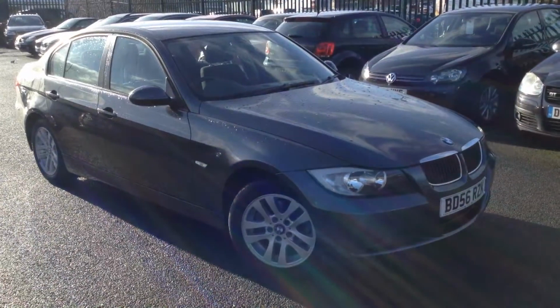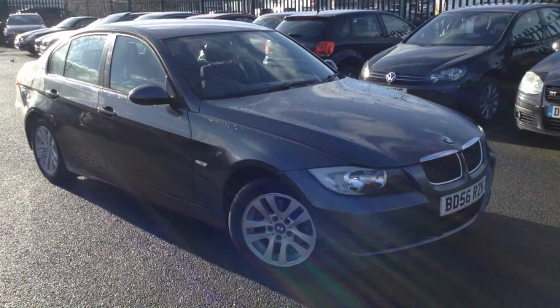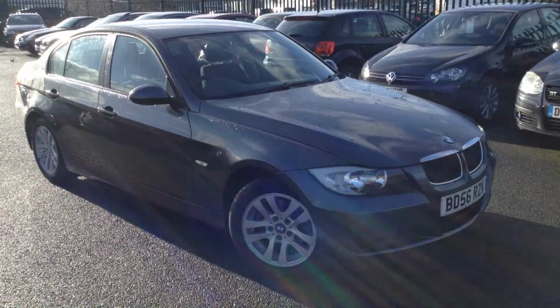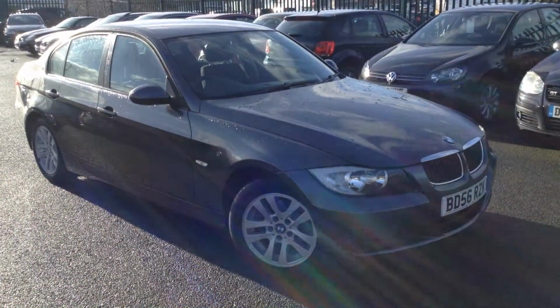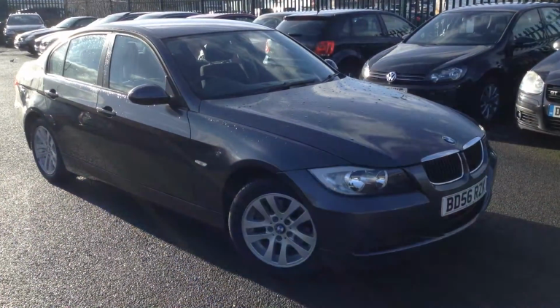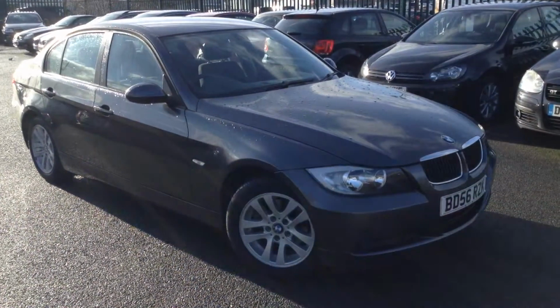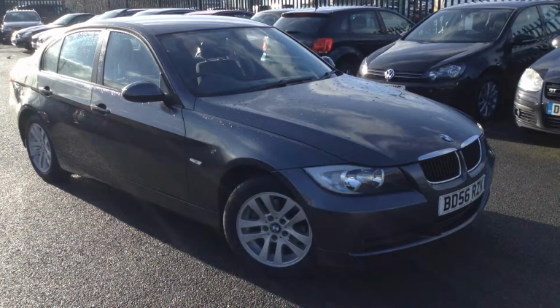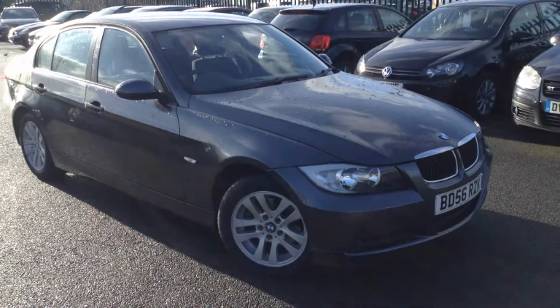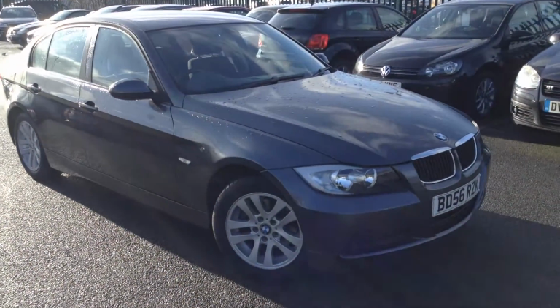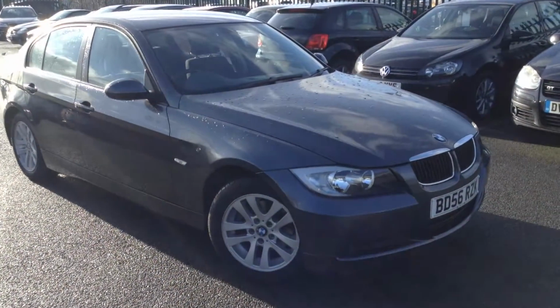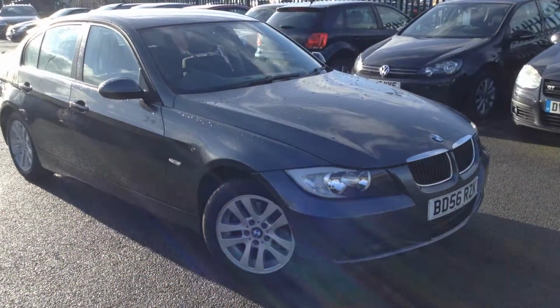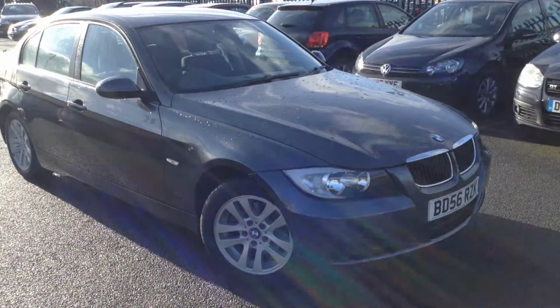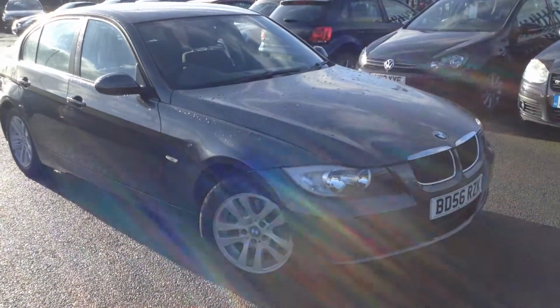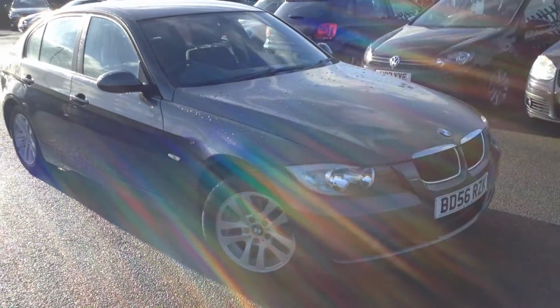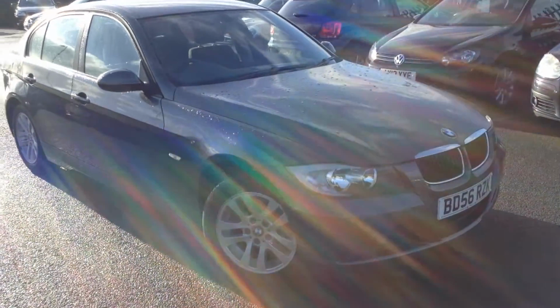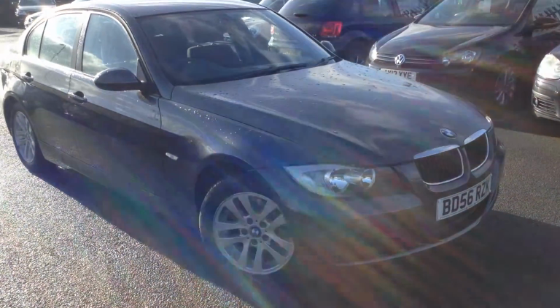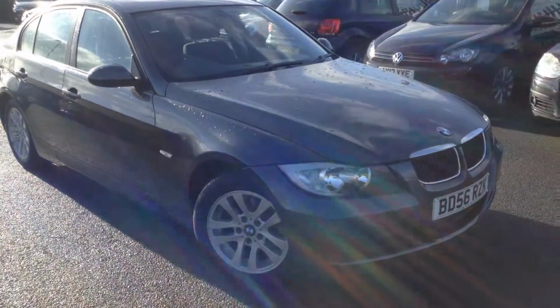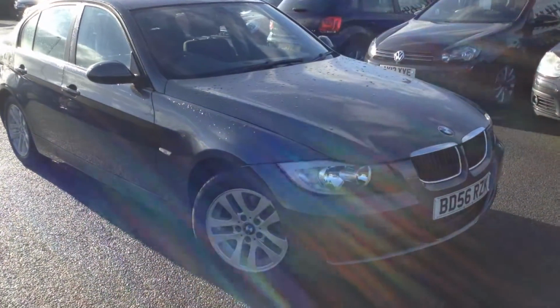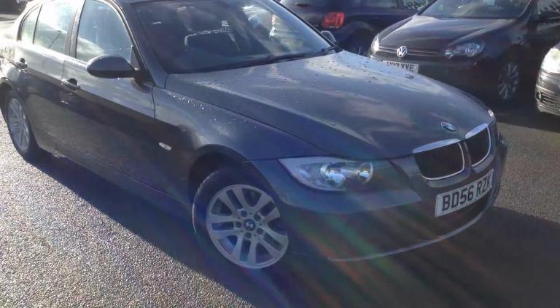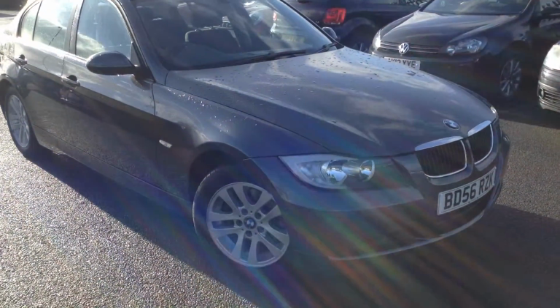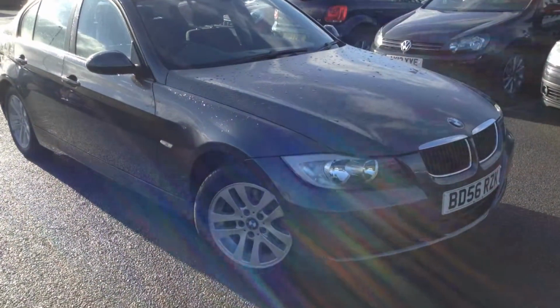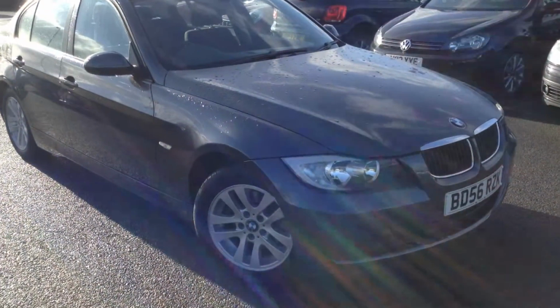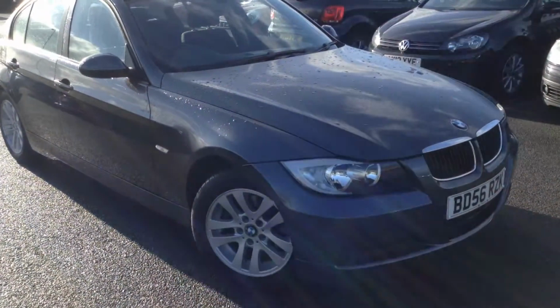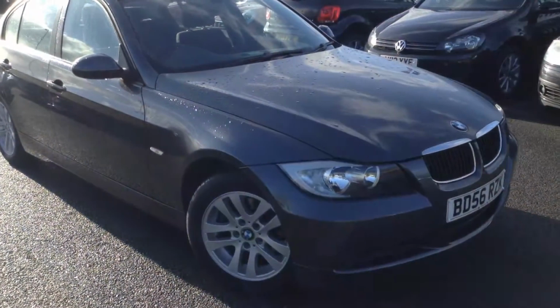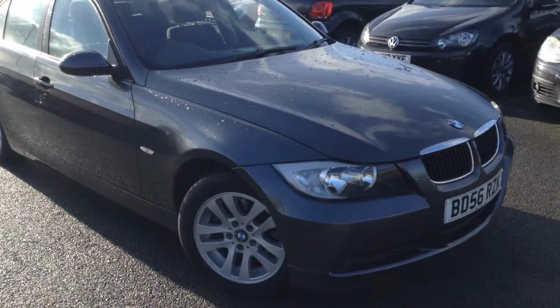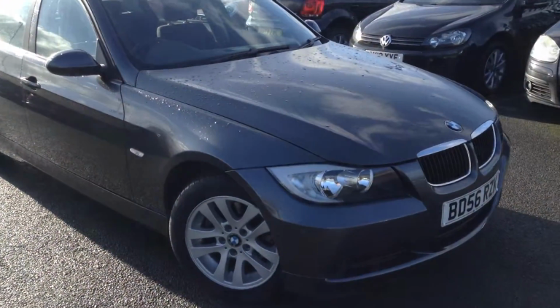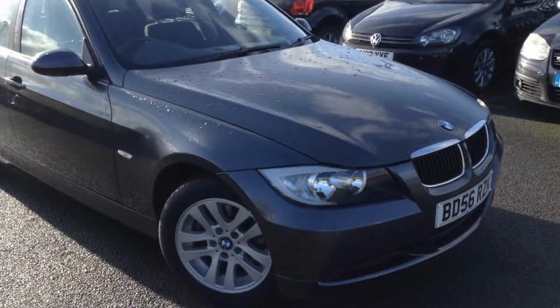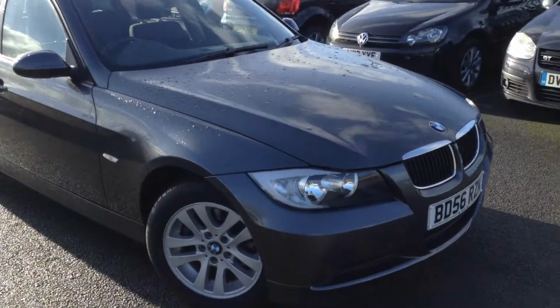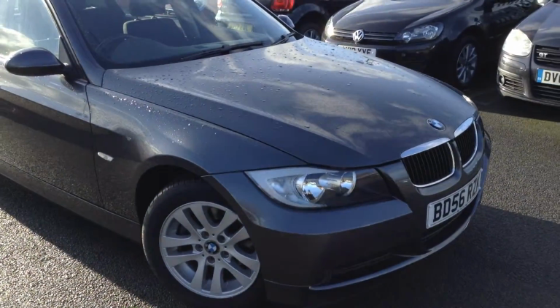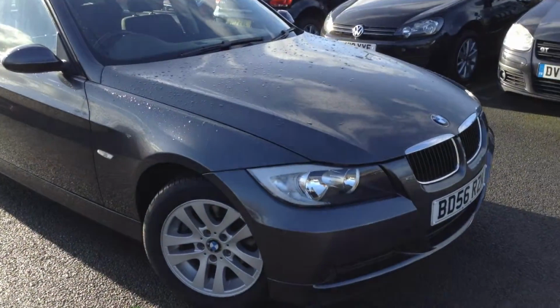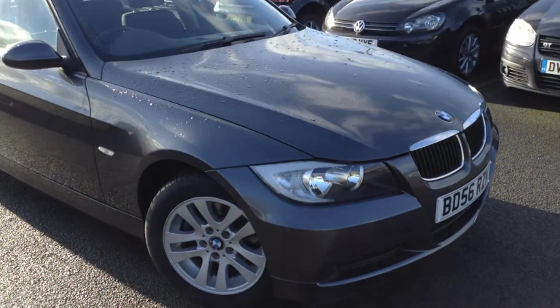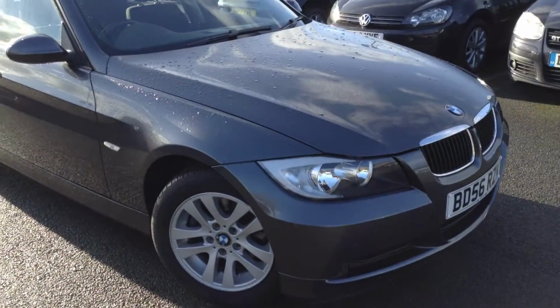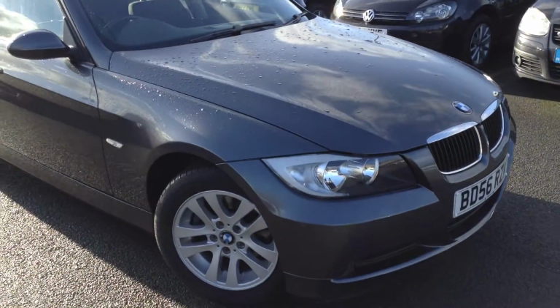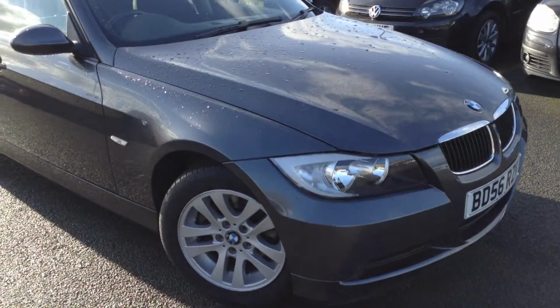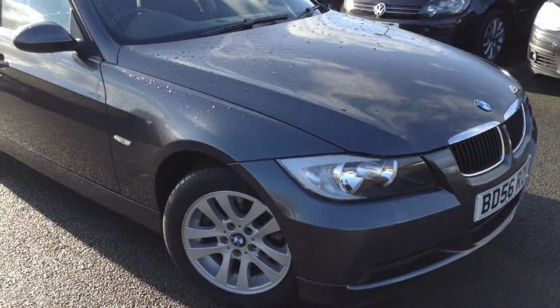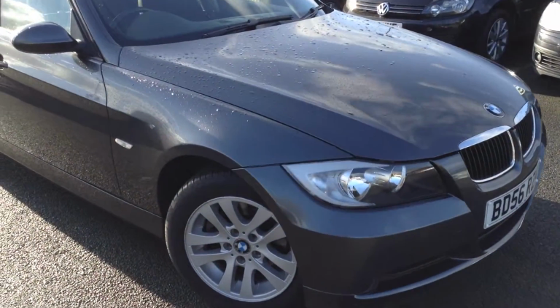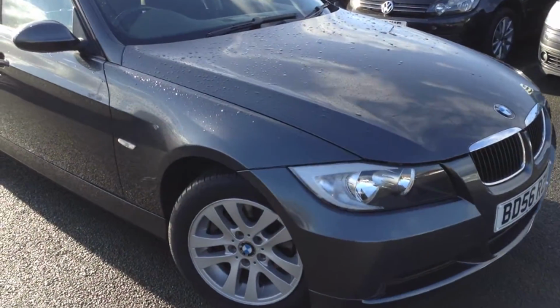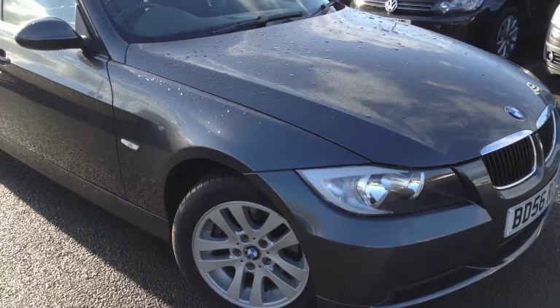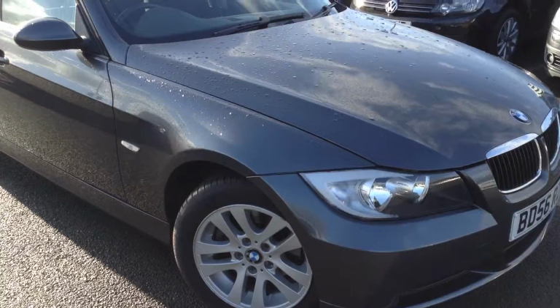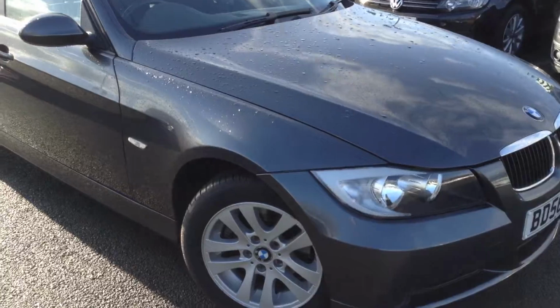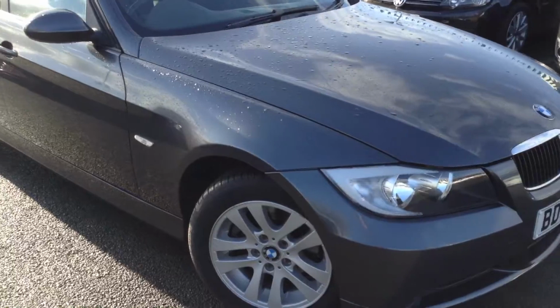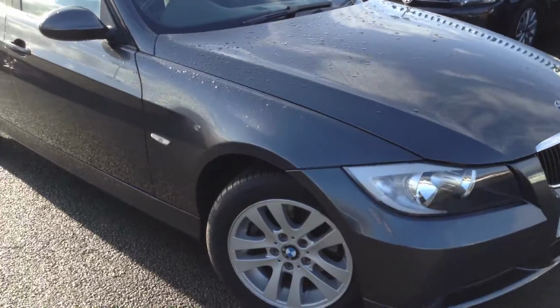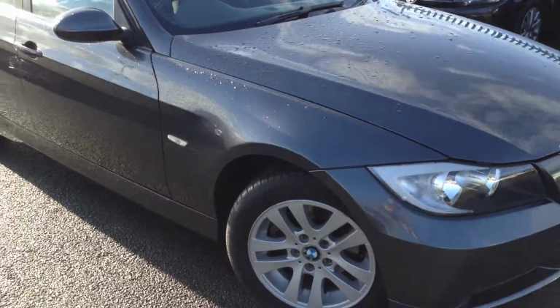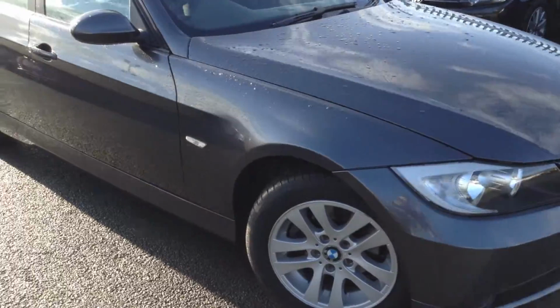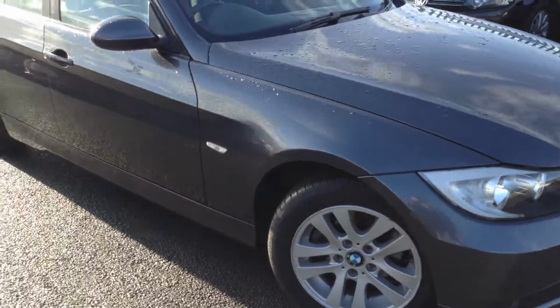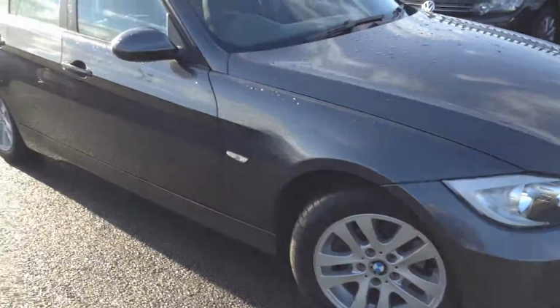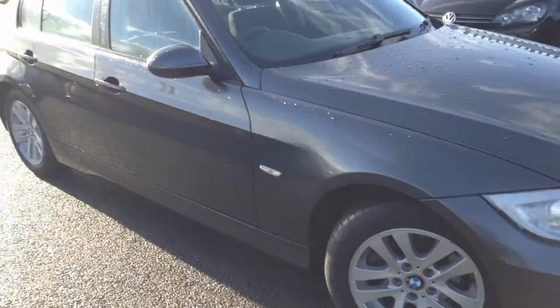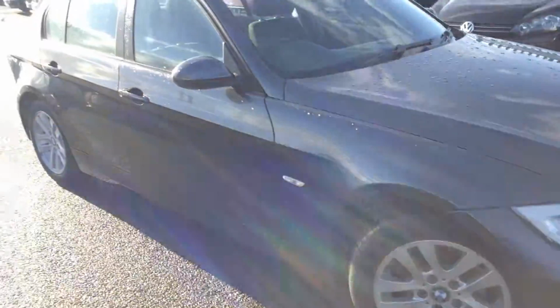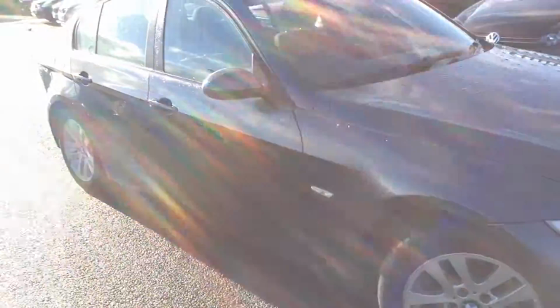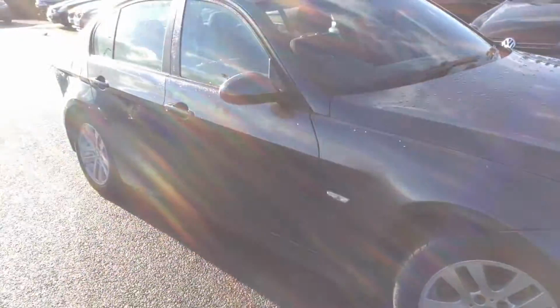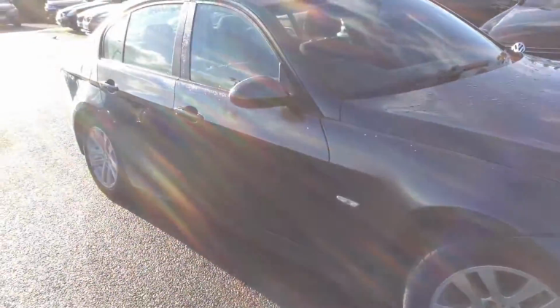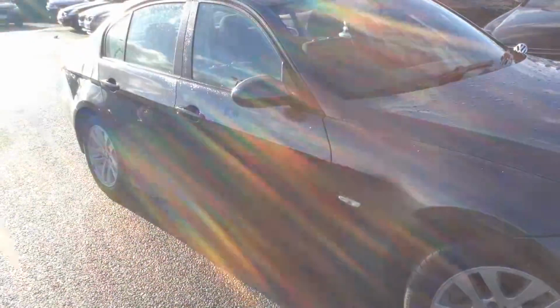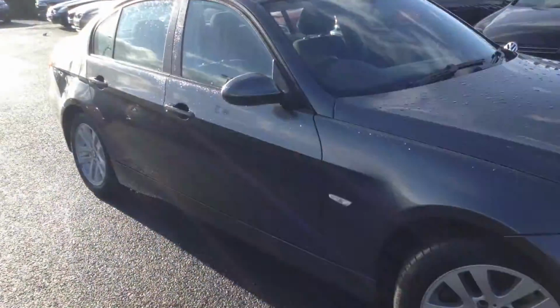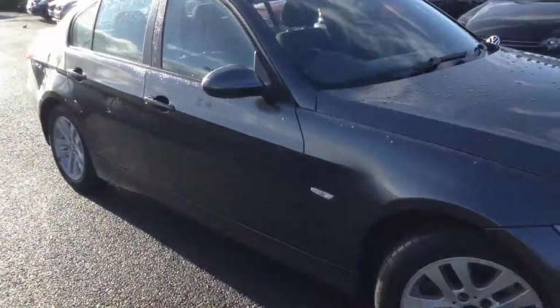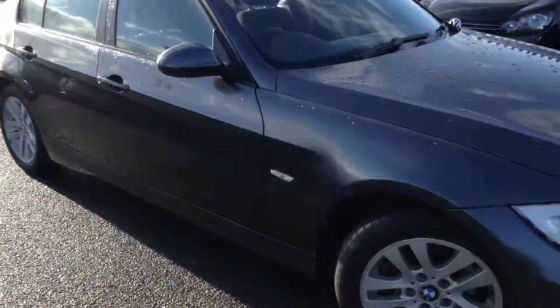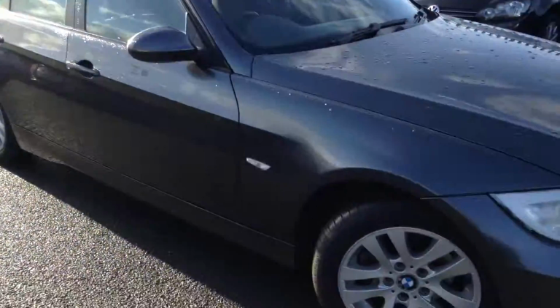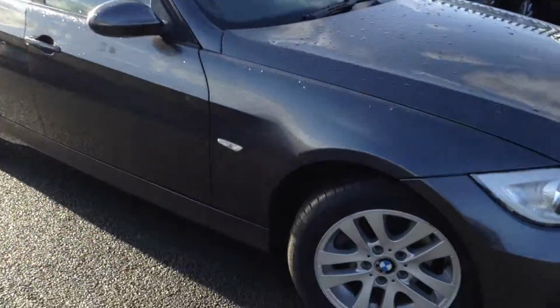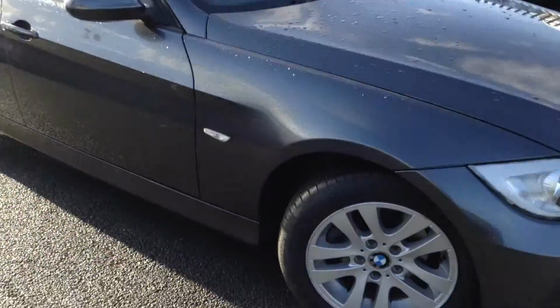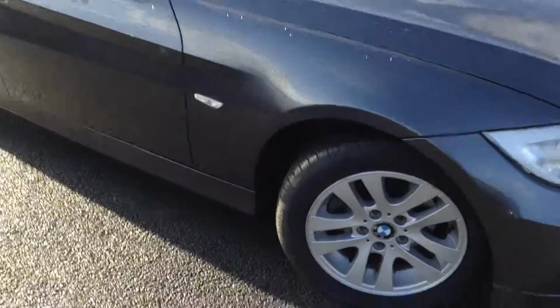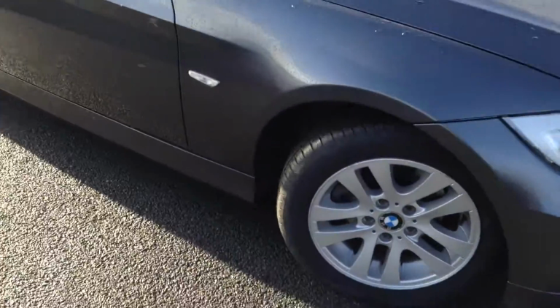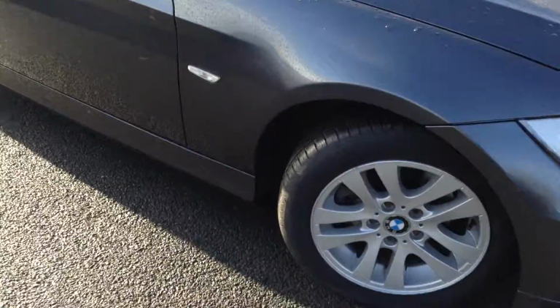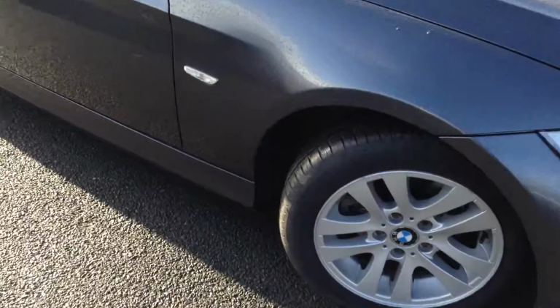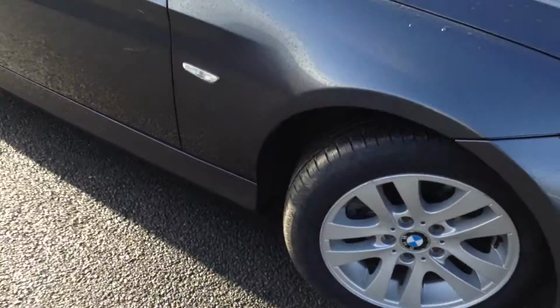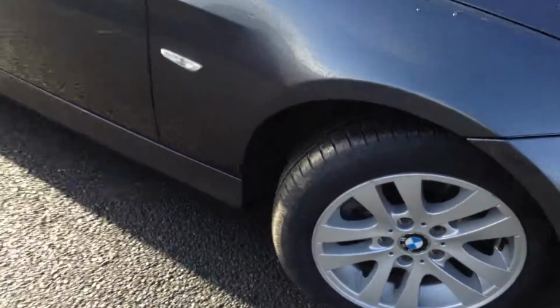Here we have a 2006 BMW 320 Diesel SE Saloon in grey. I do apologise about the light — it's very sunny today.